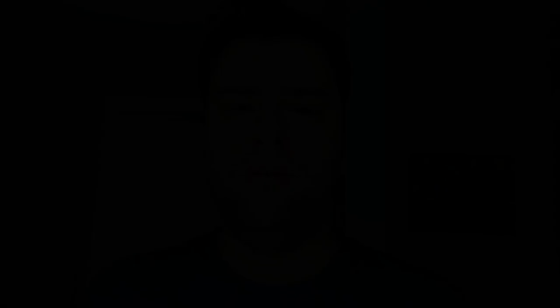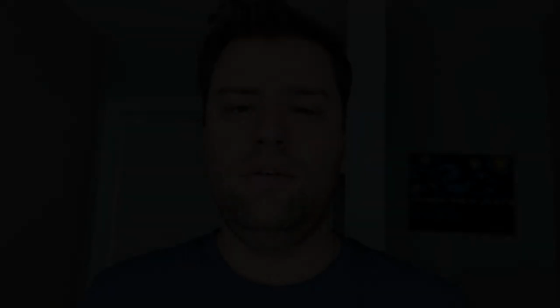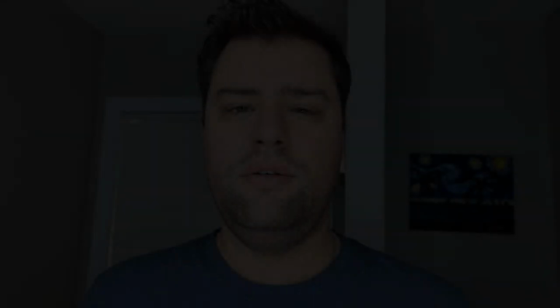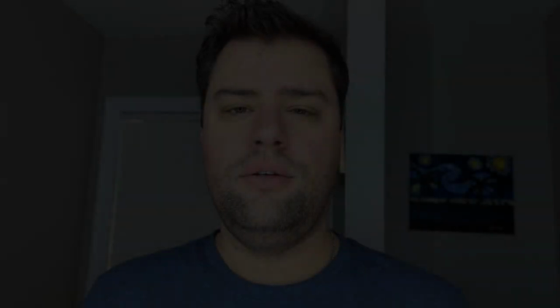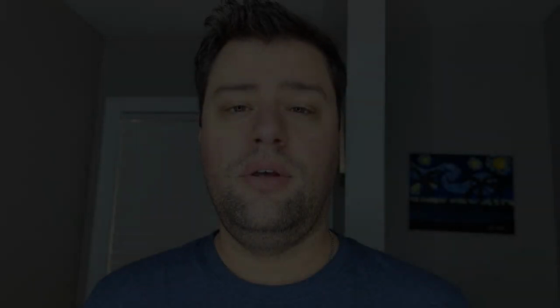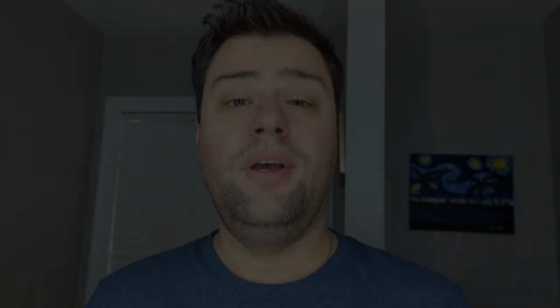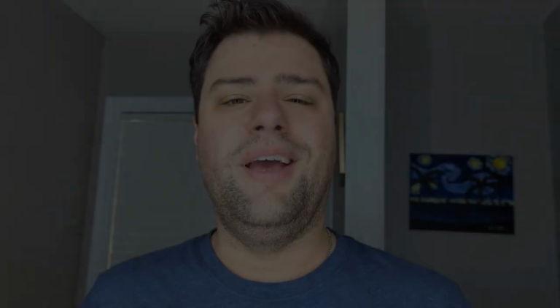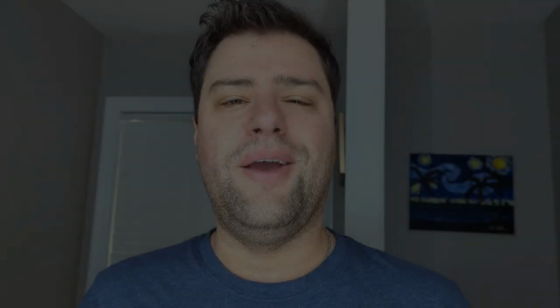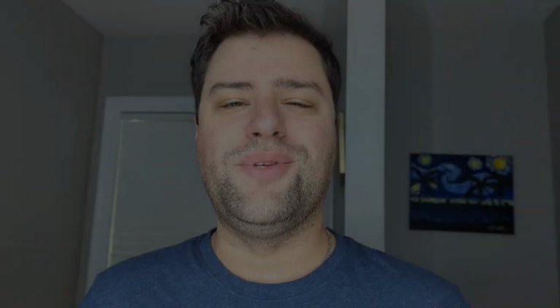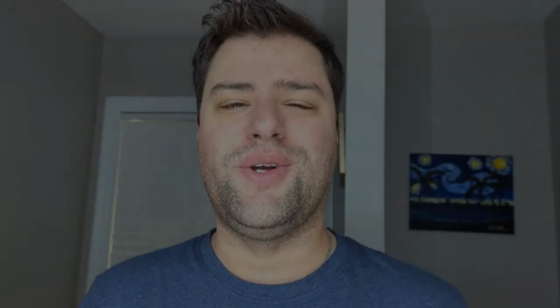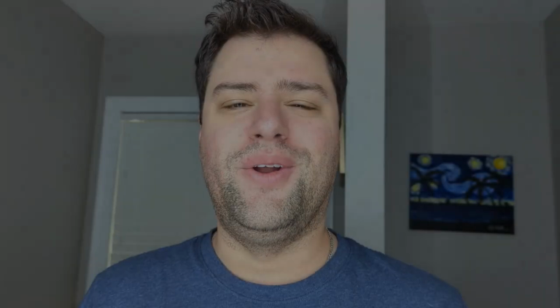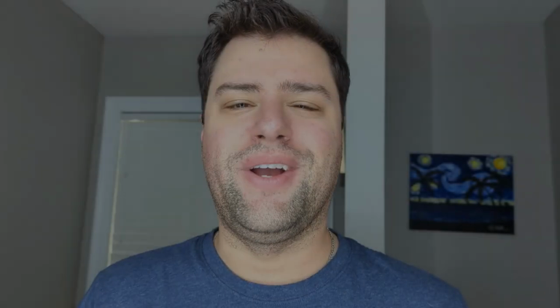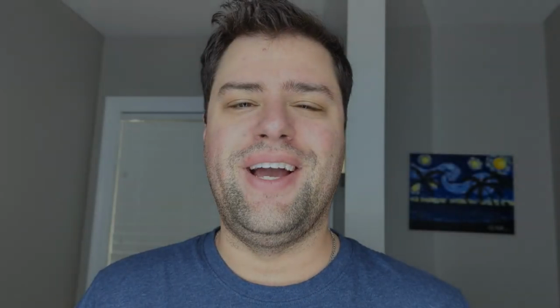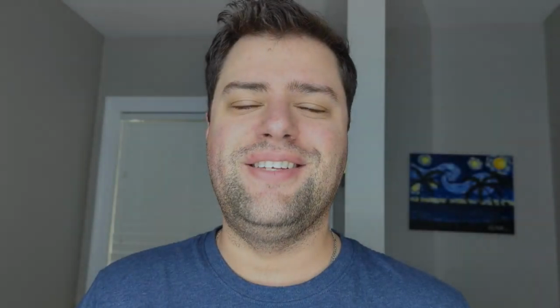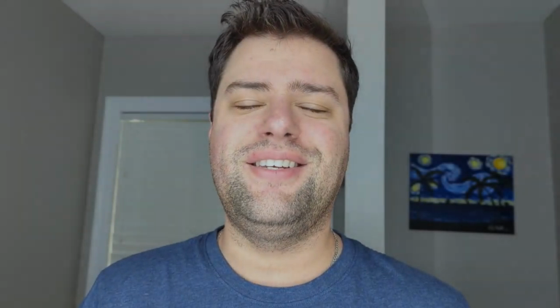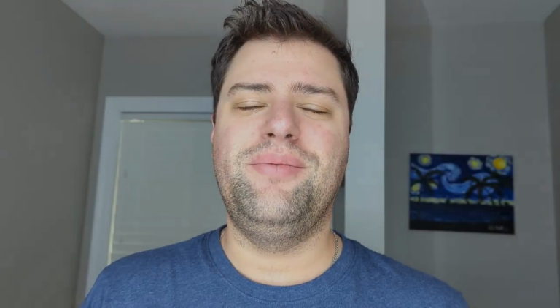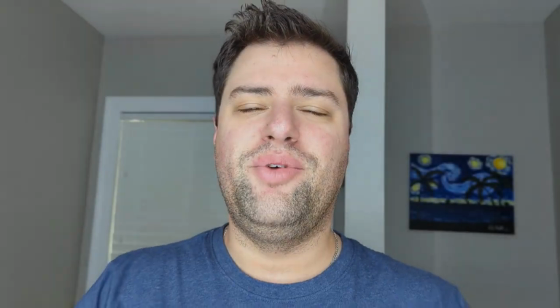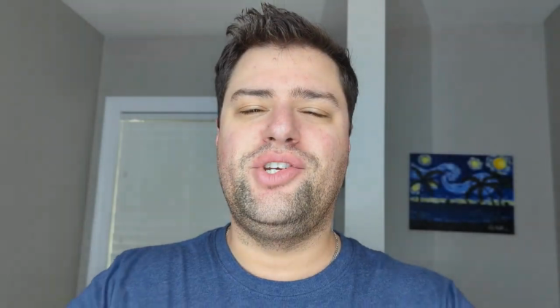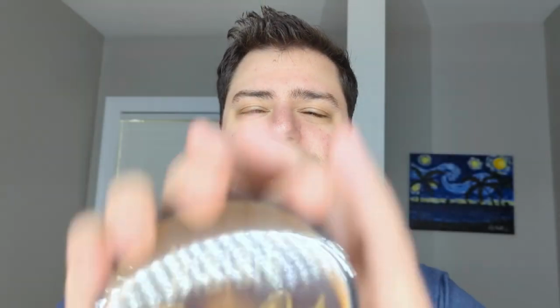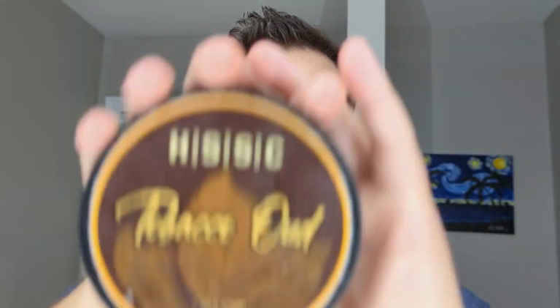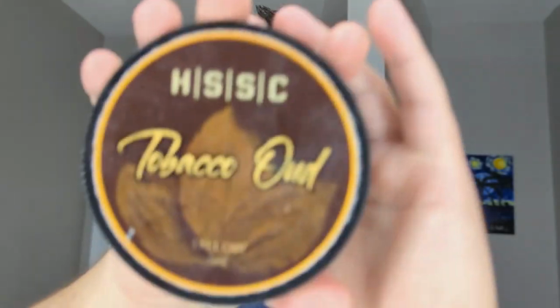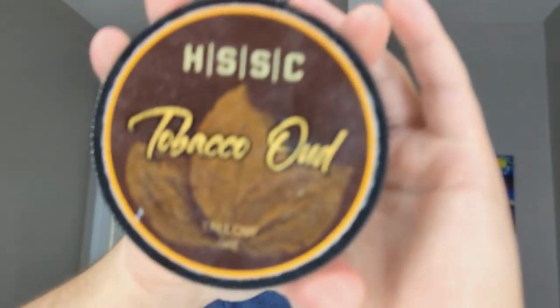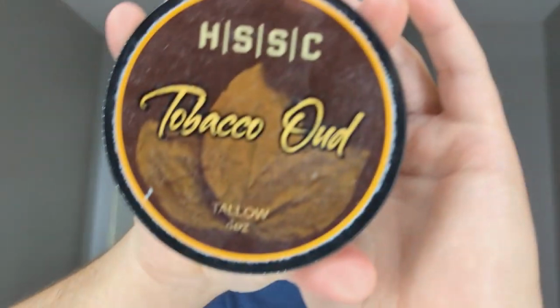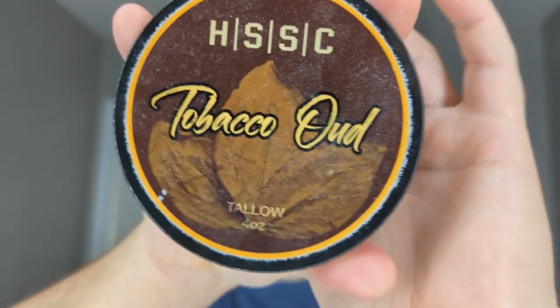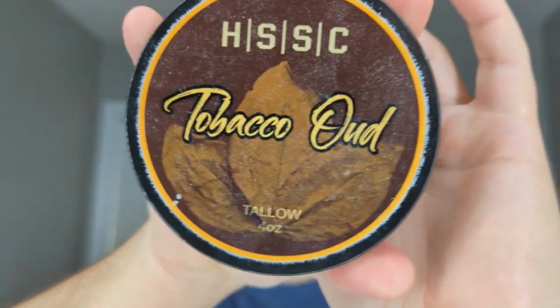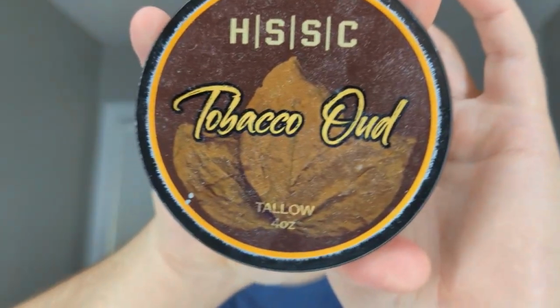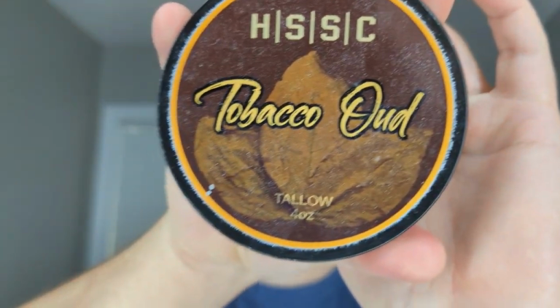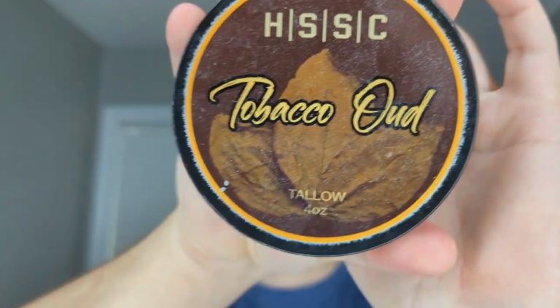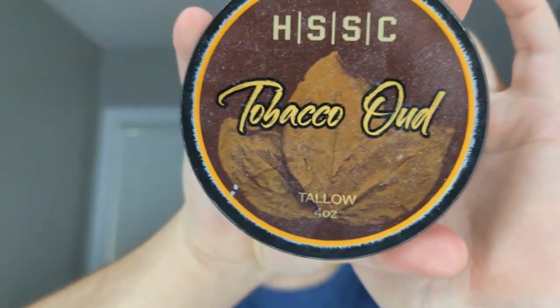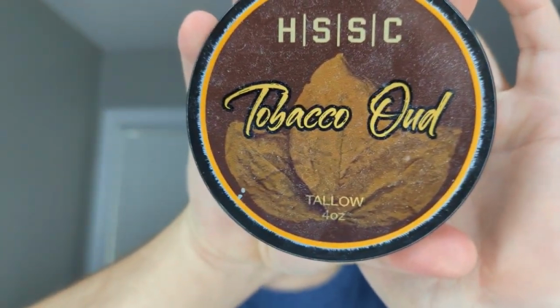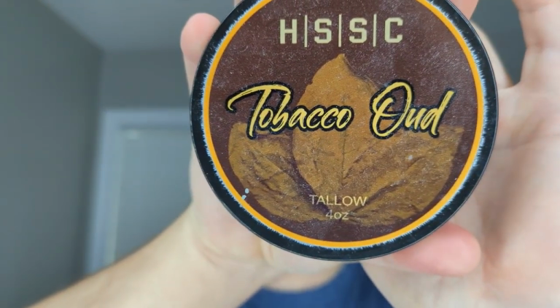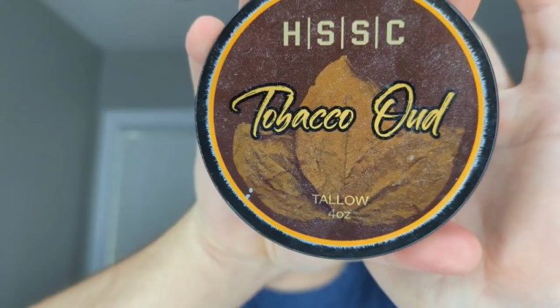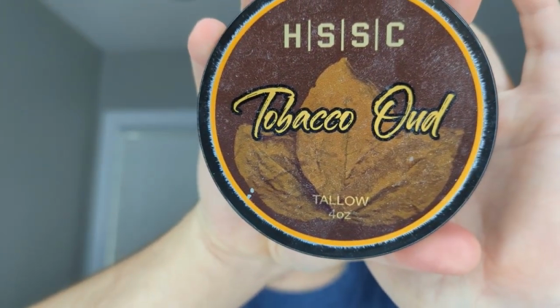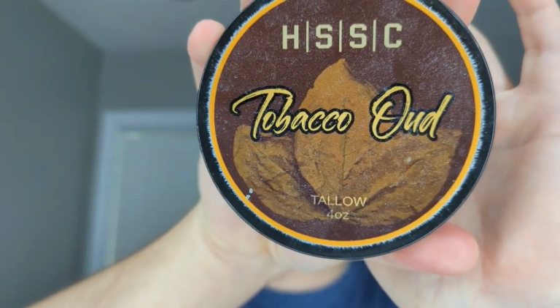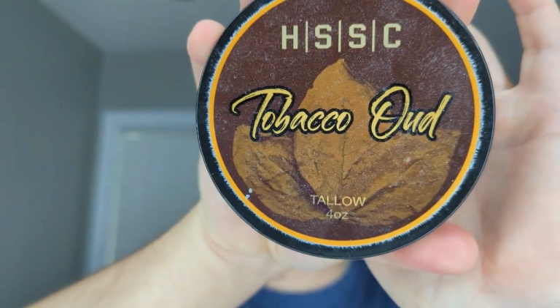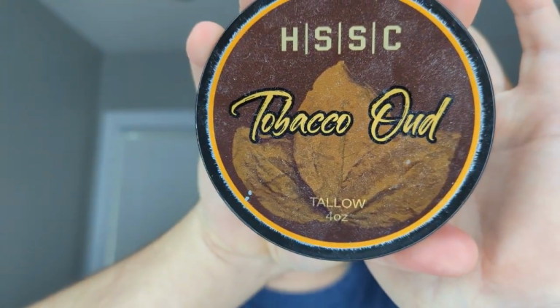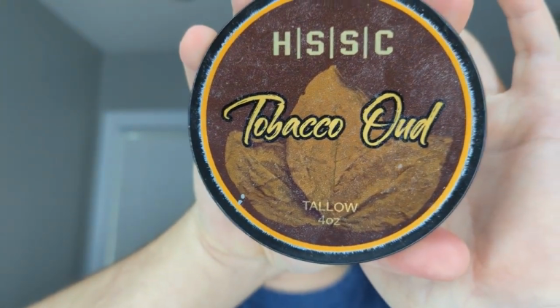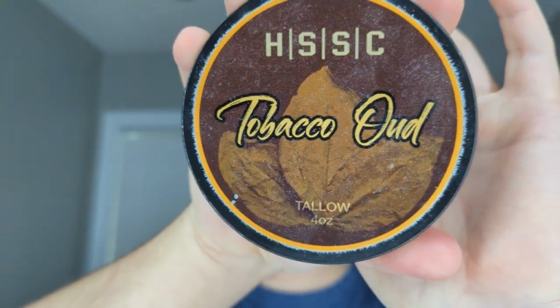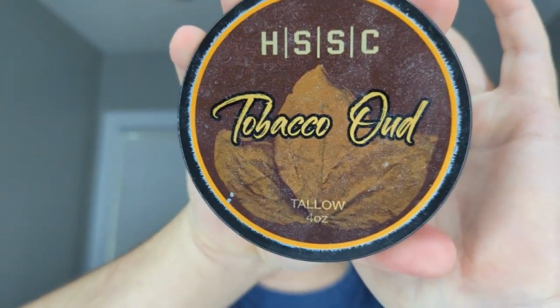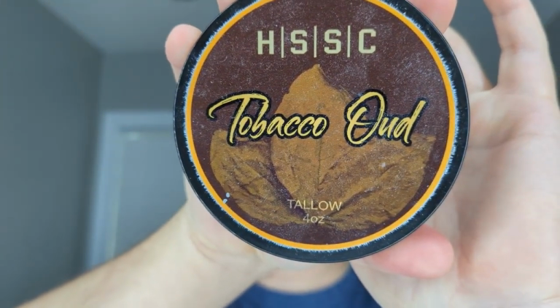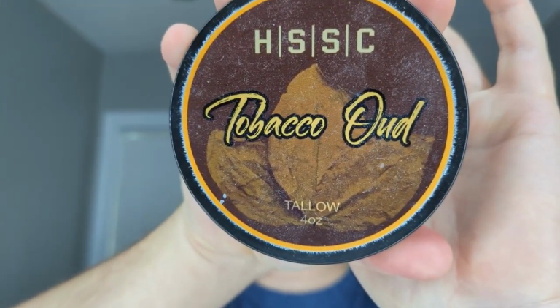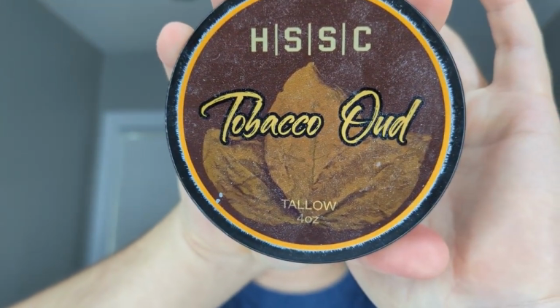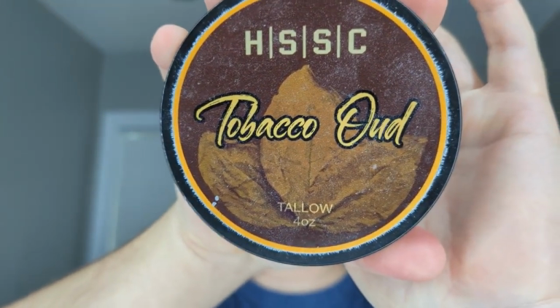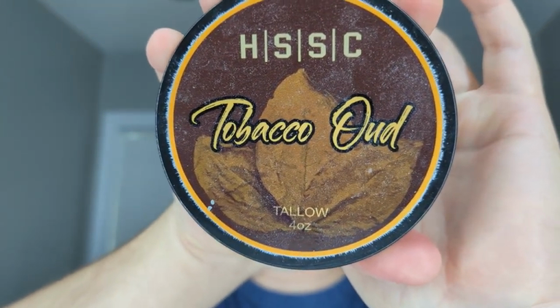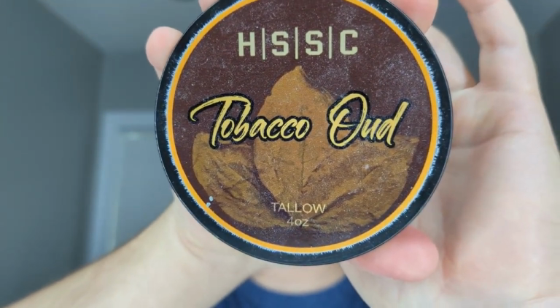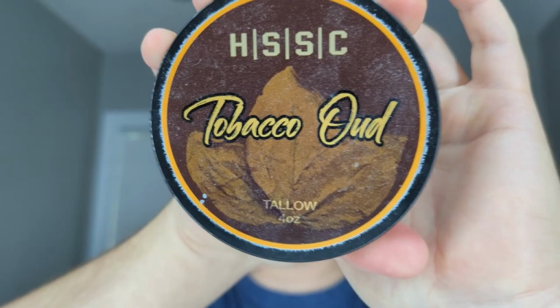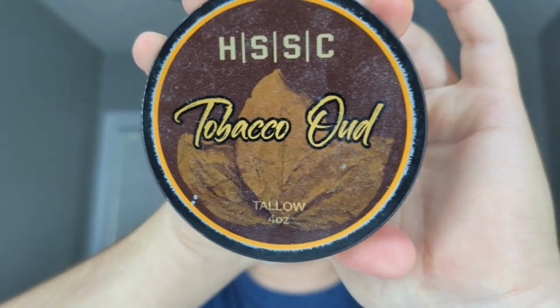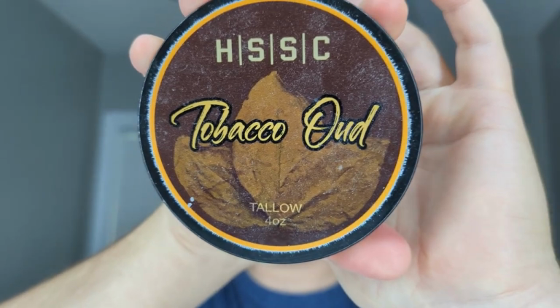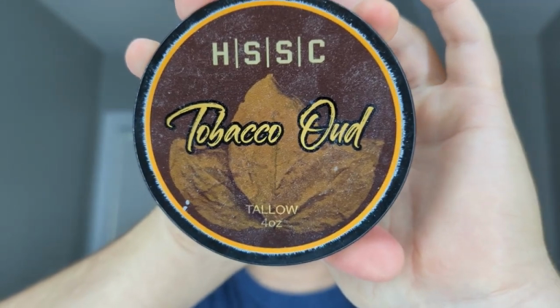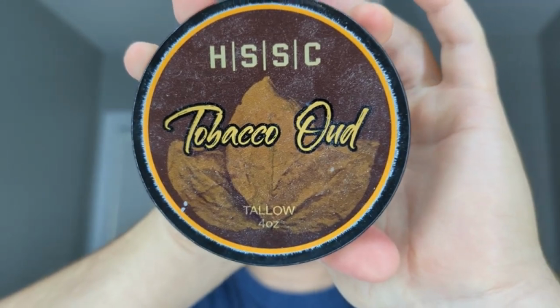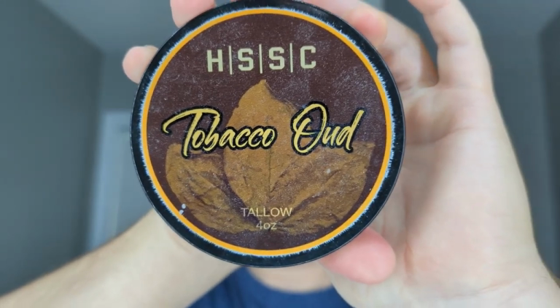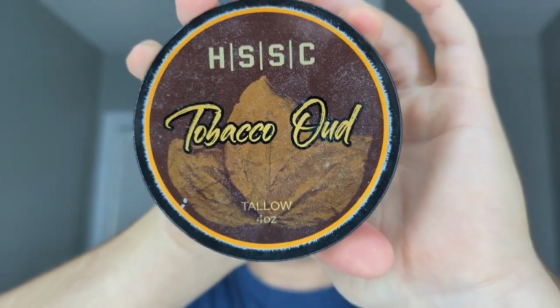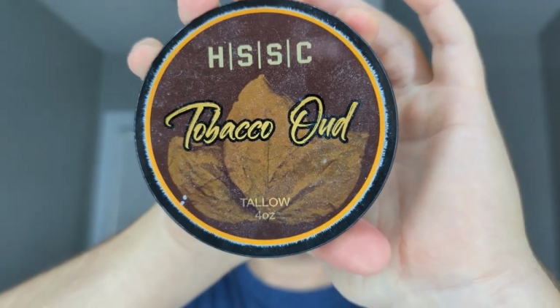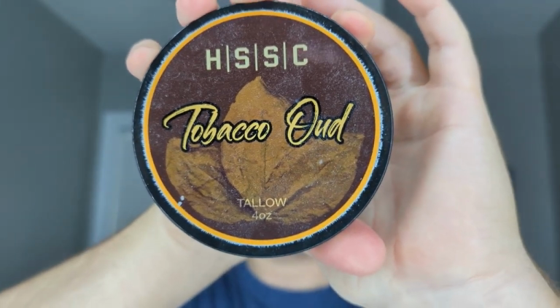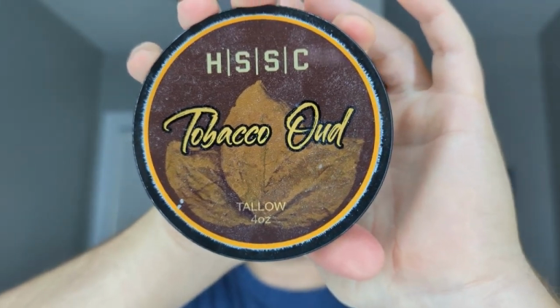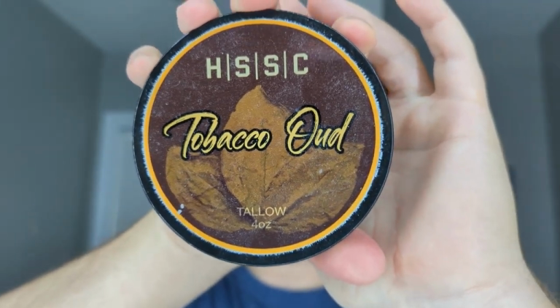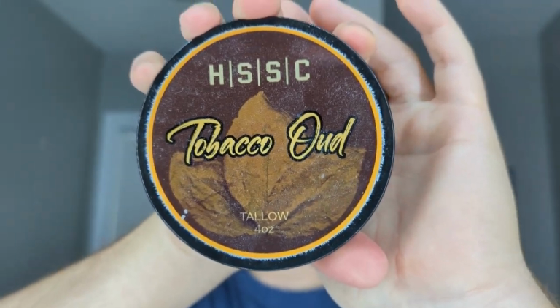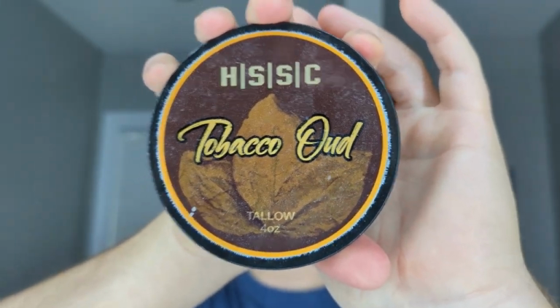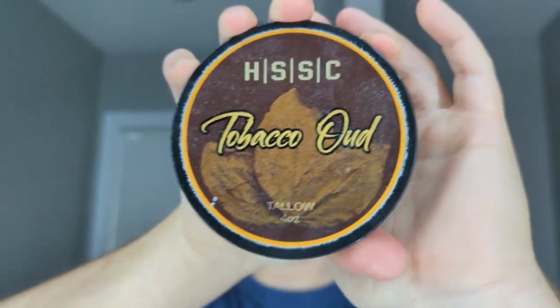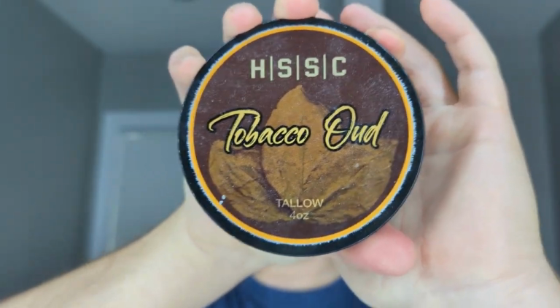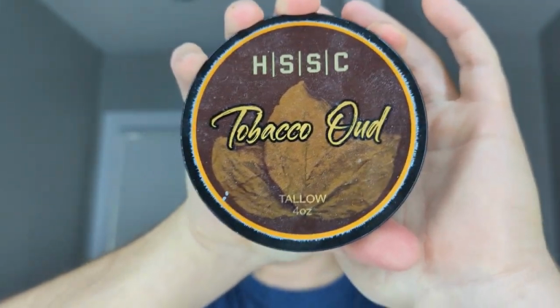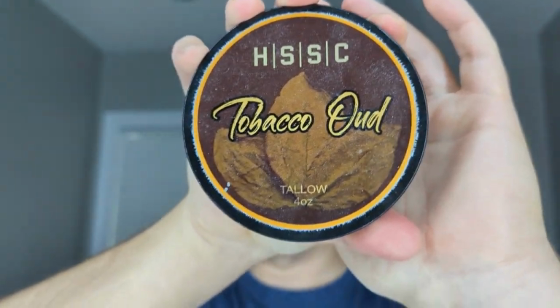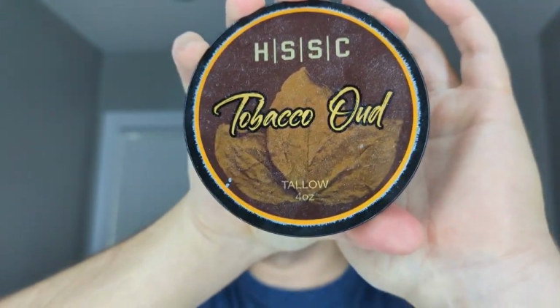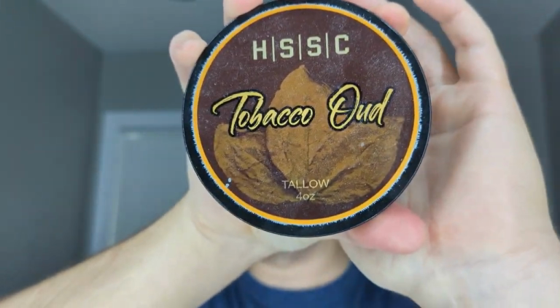Hey, what's going on guys? Appreciate you joining me this morning. Highland Springs Soap Company, Tobacco Oud.